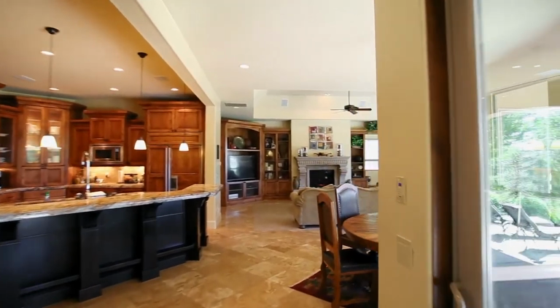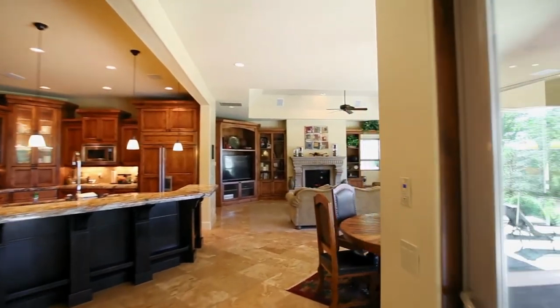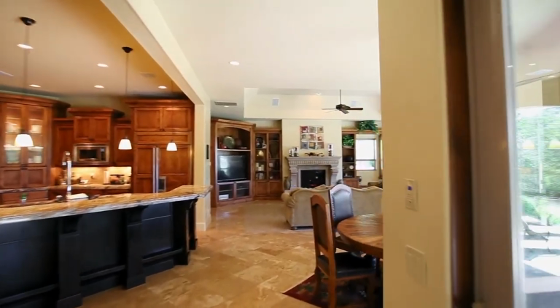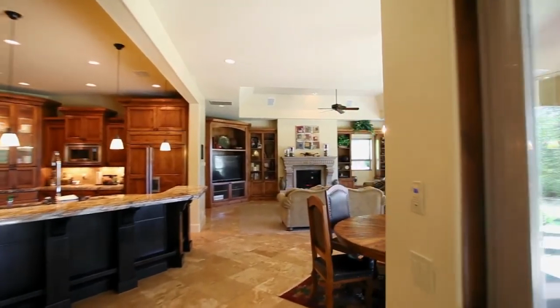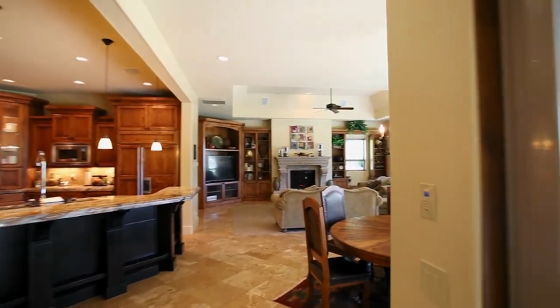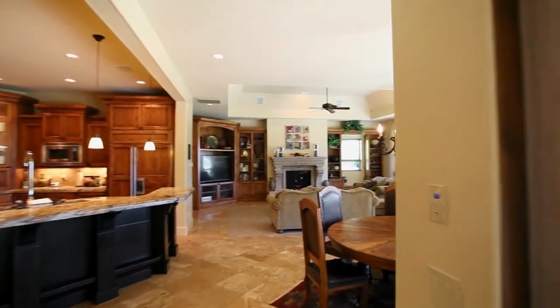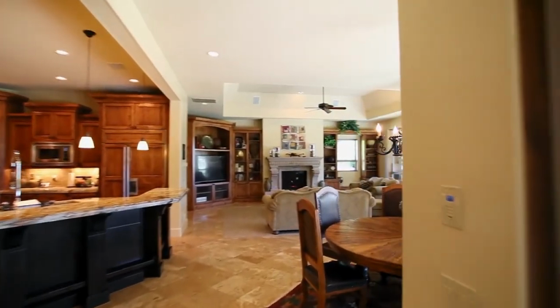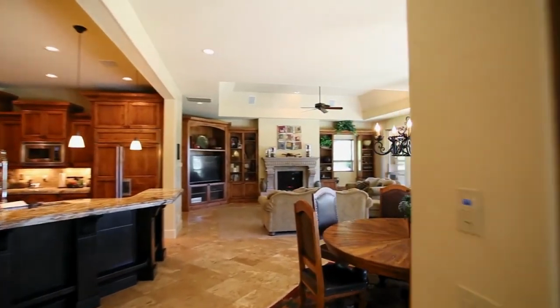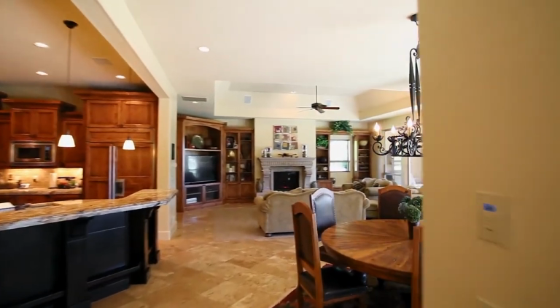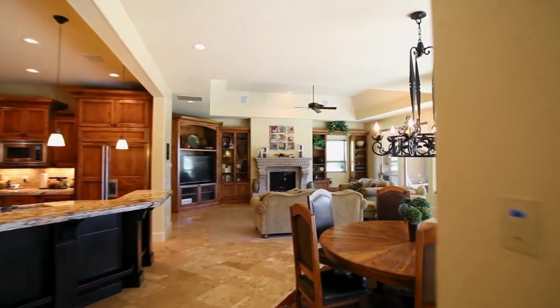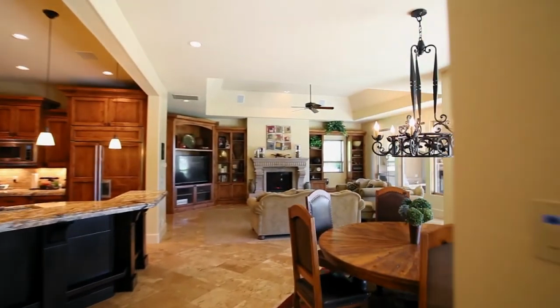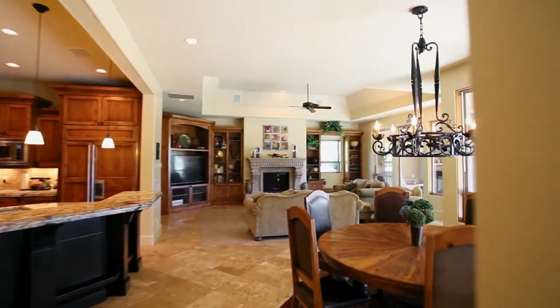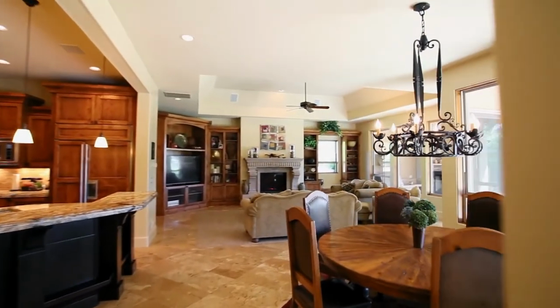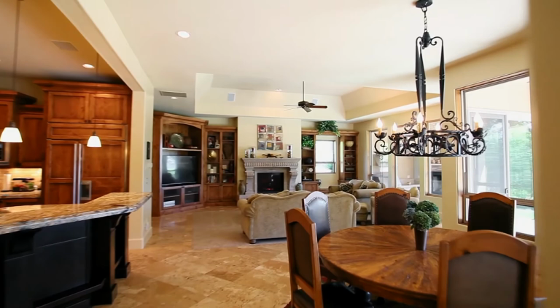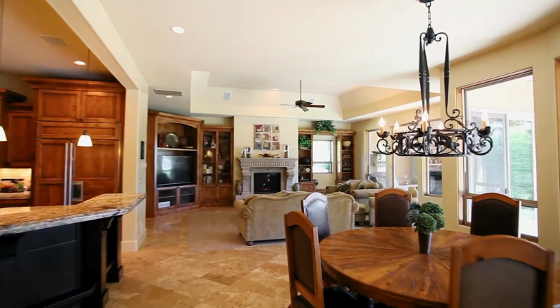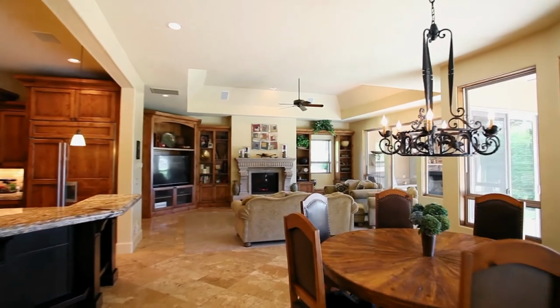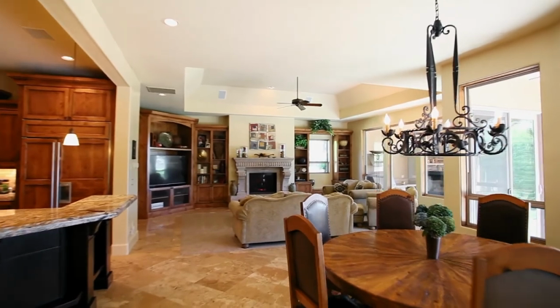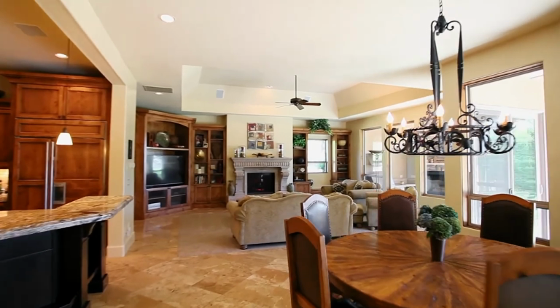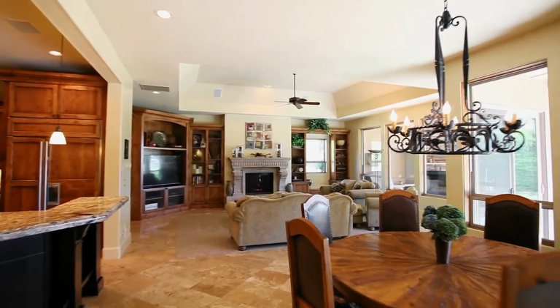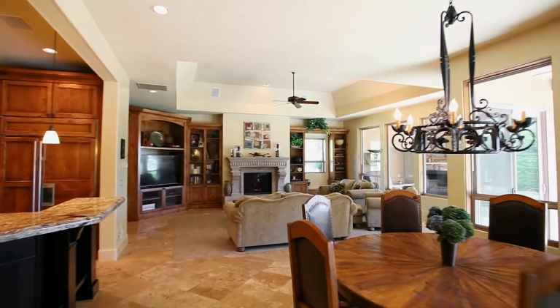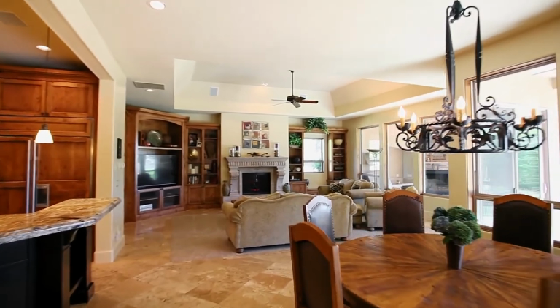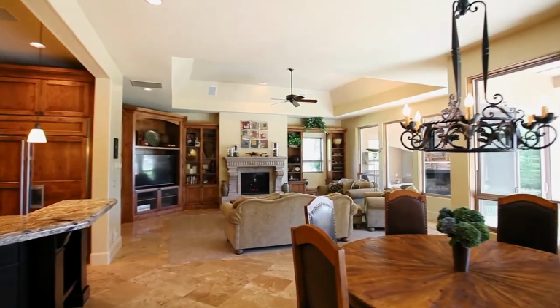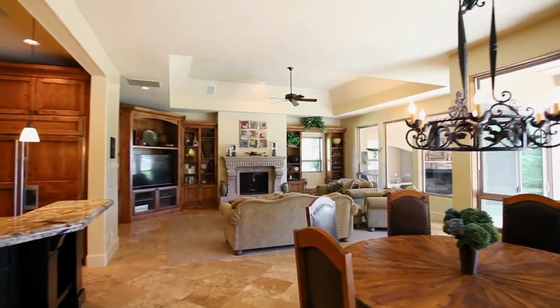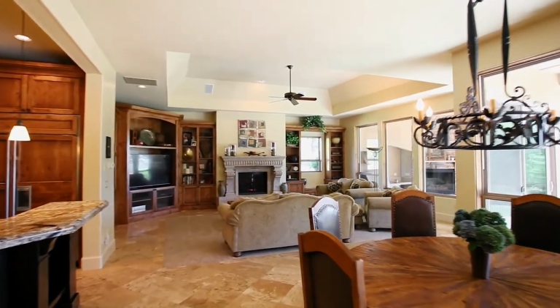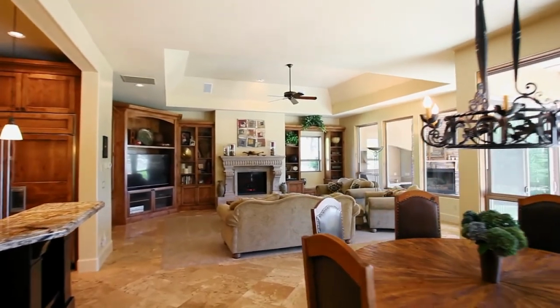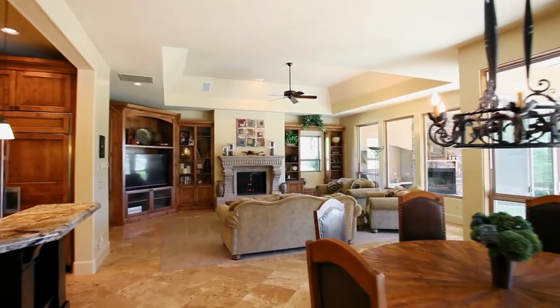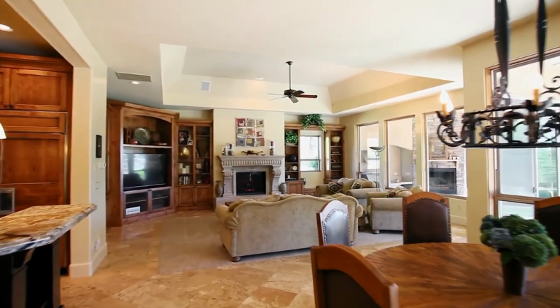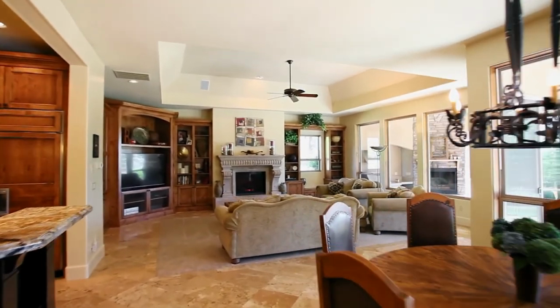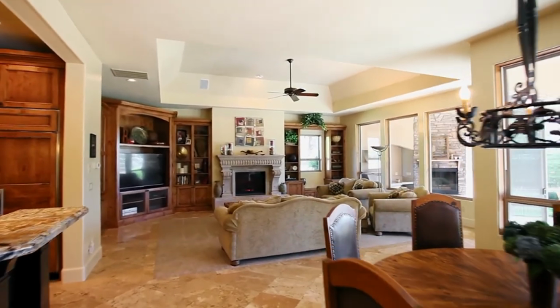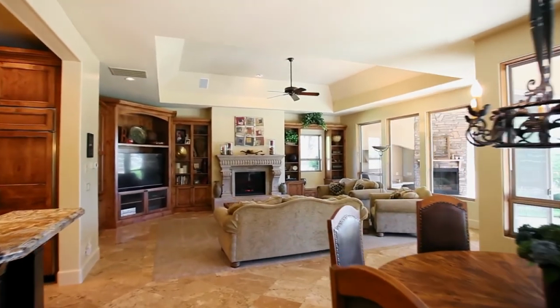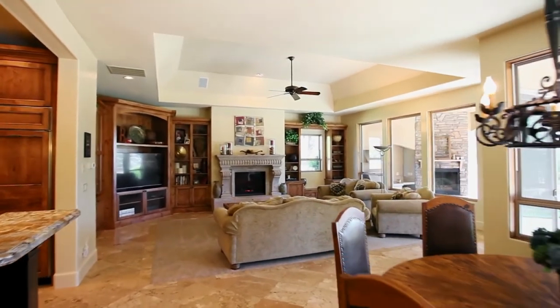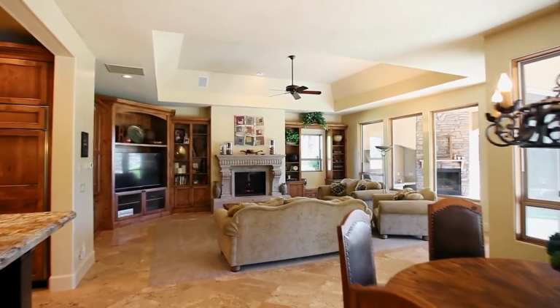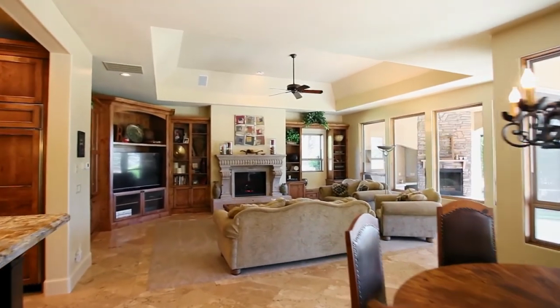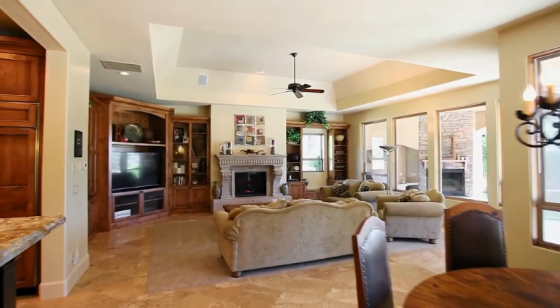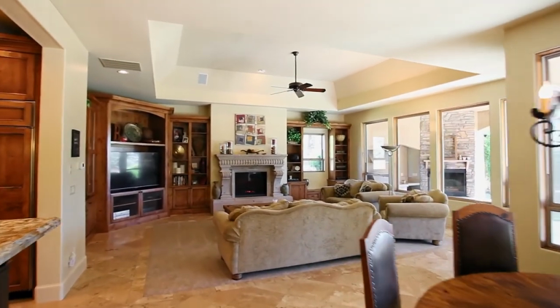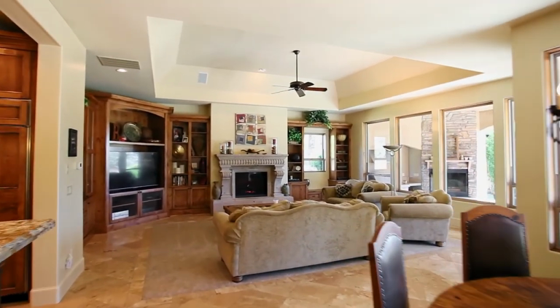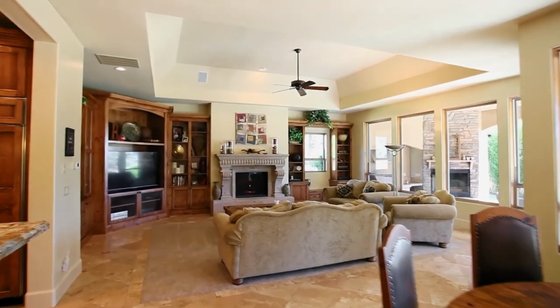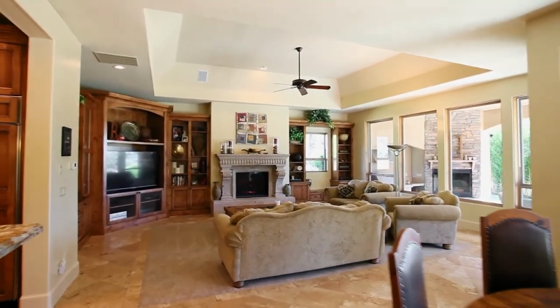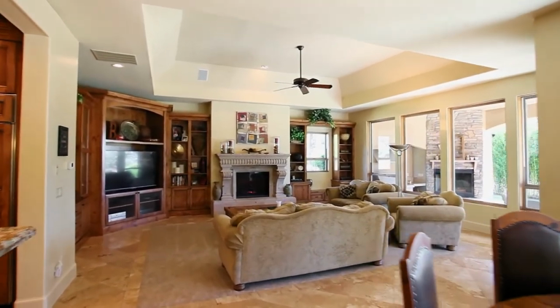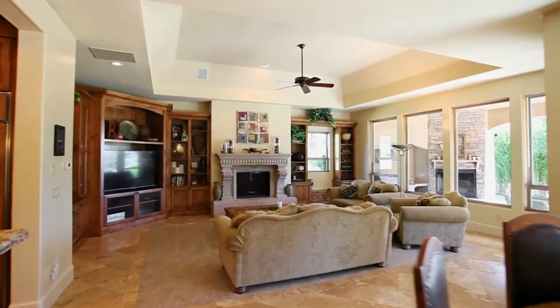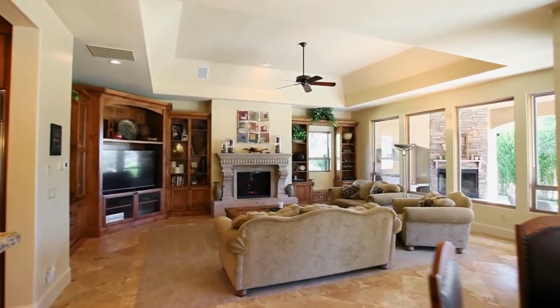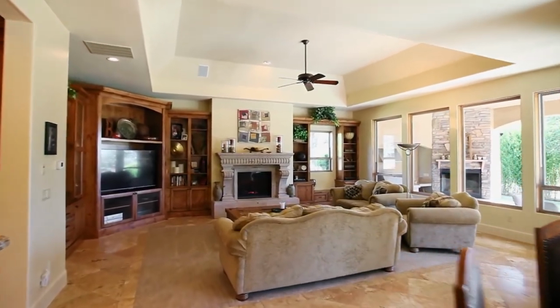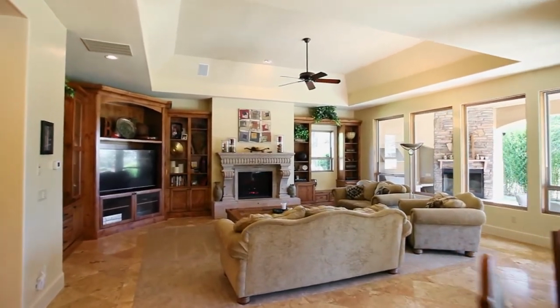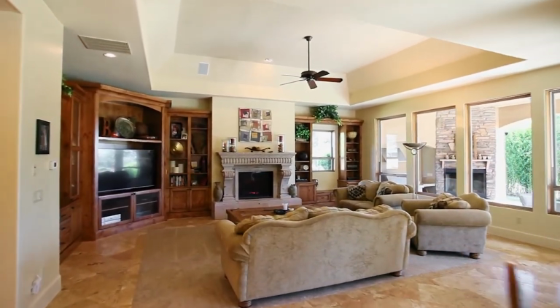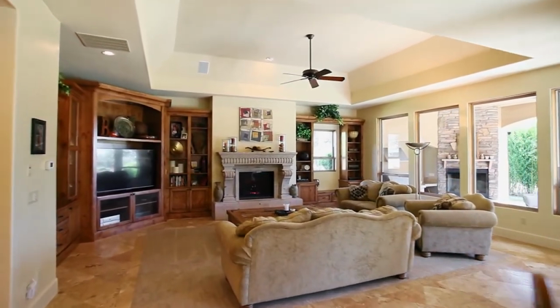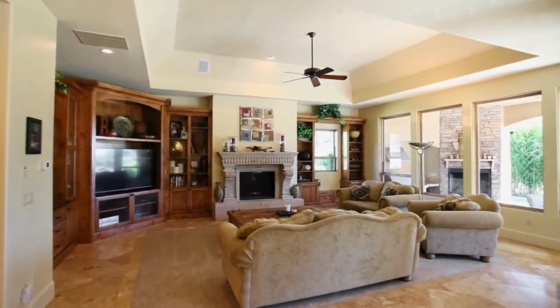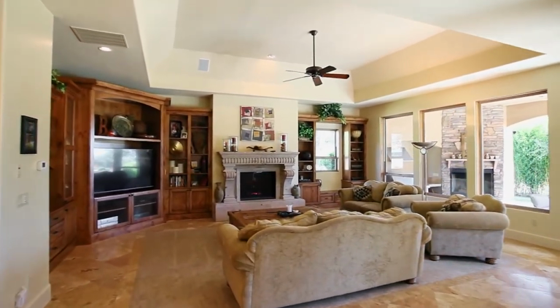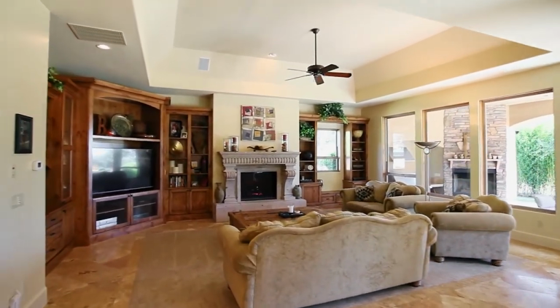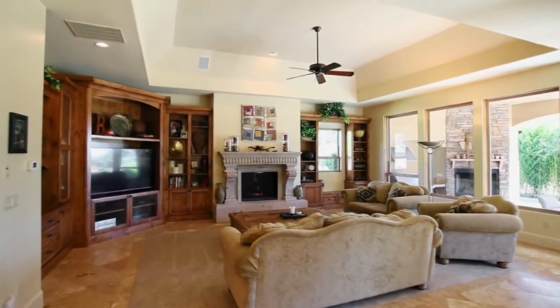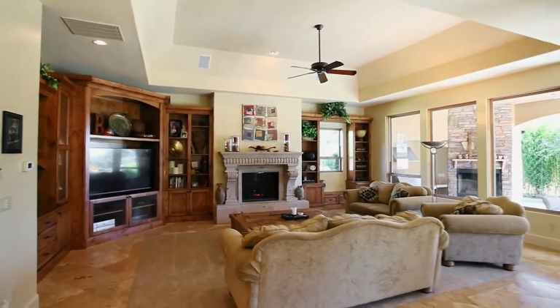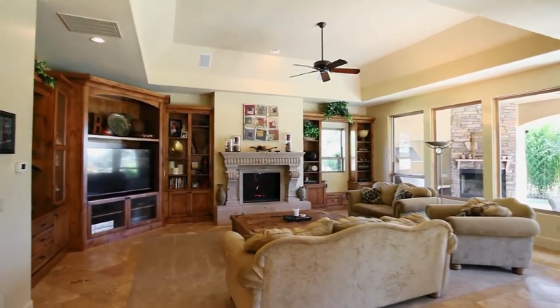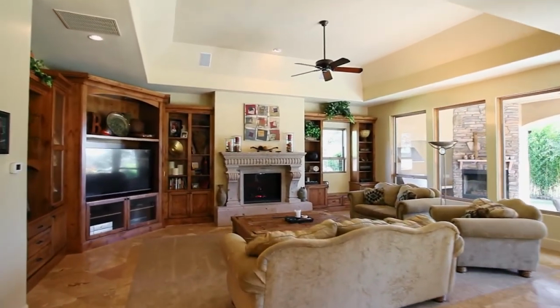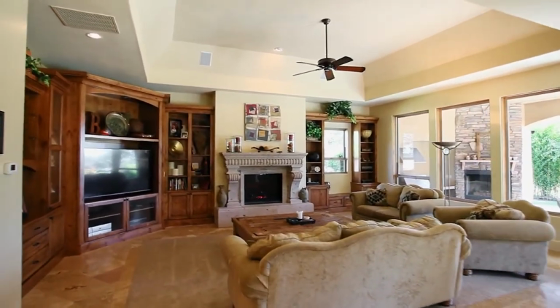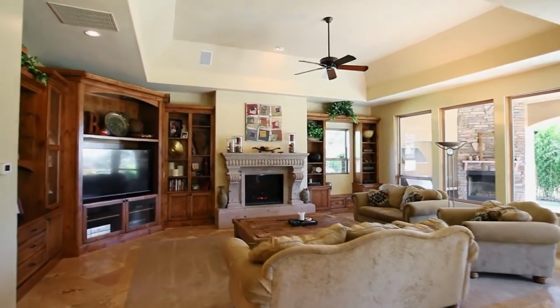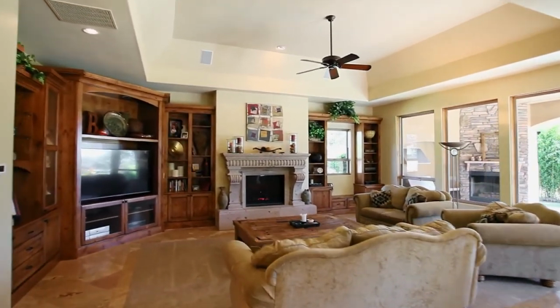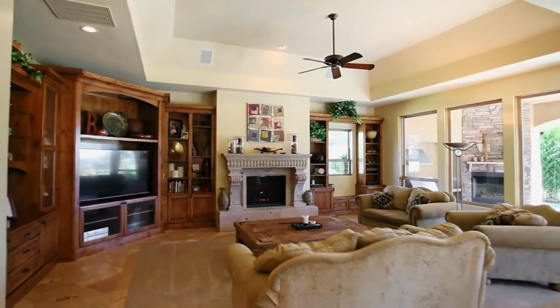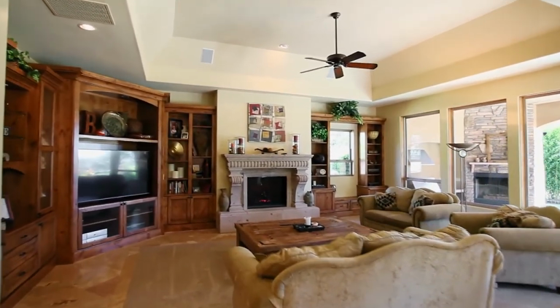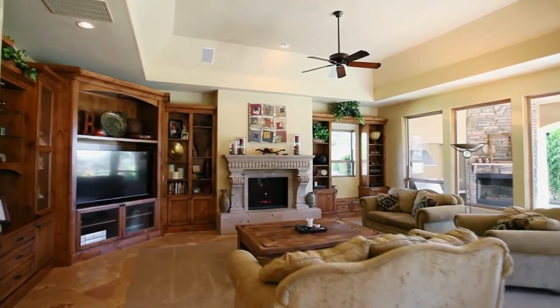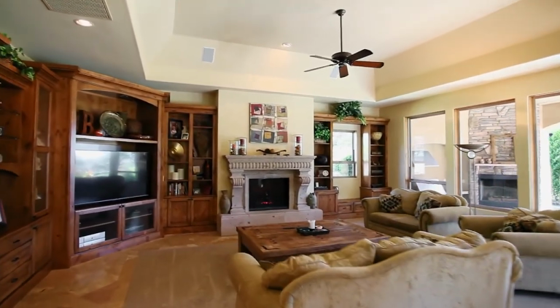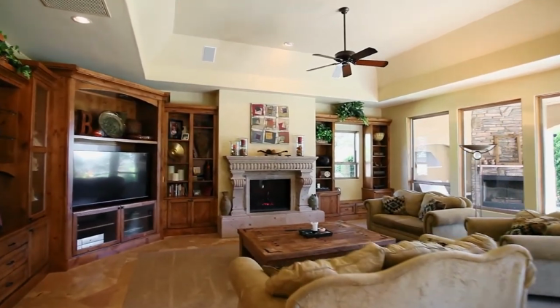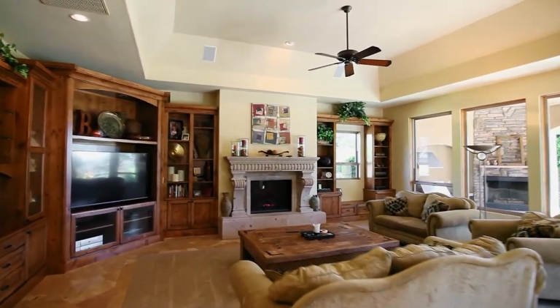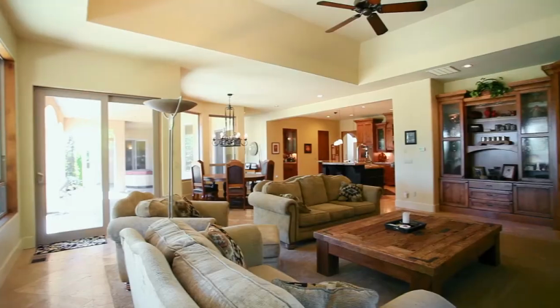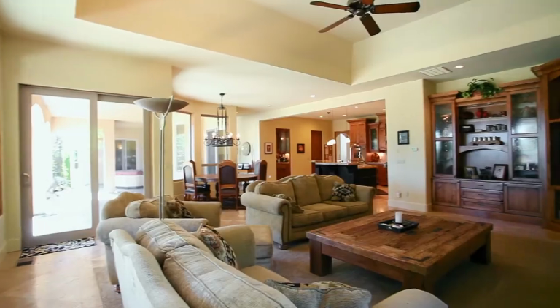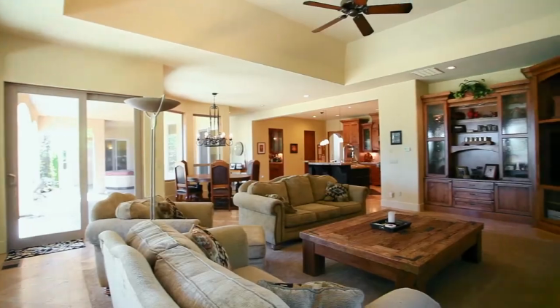This home is masterfully crafted with high ceilings, special curved doors and windows, and extensive built-ins.